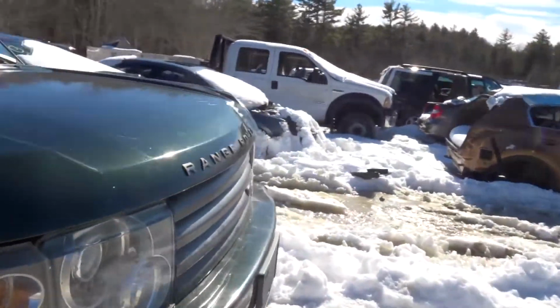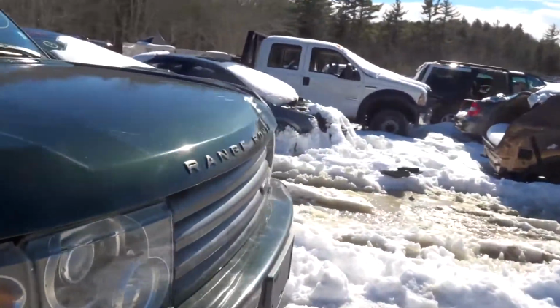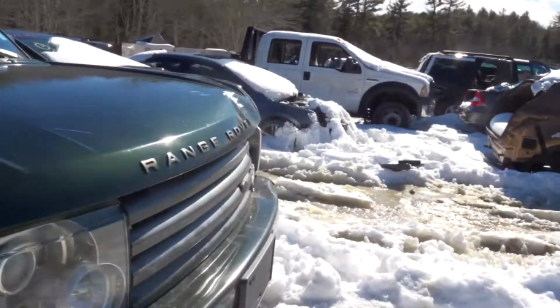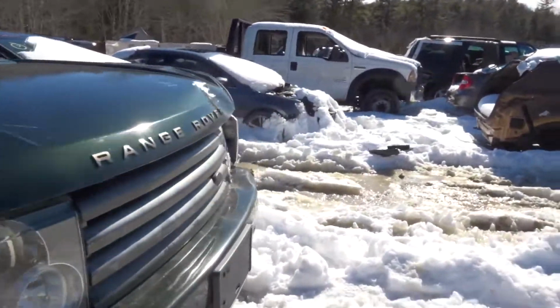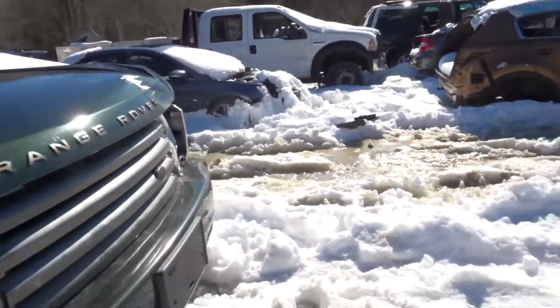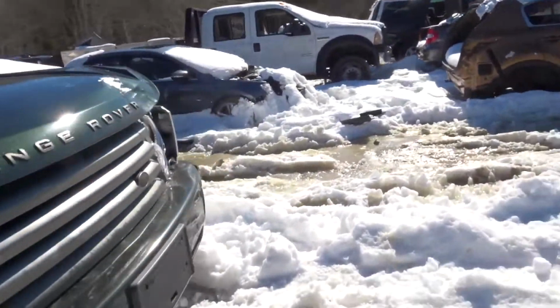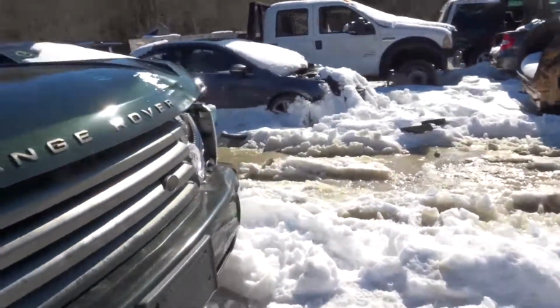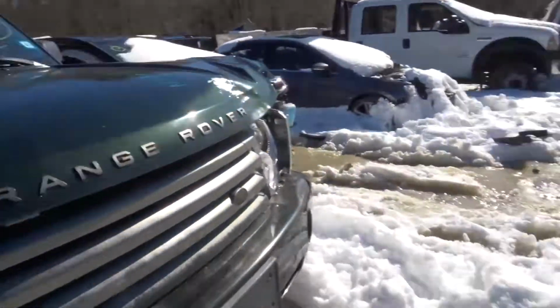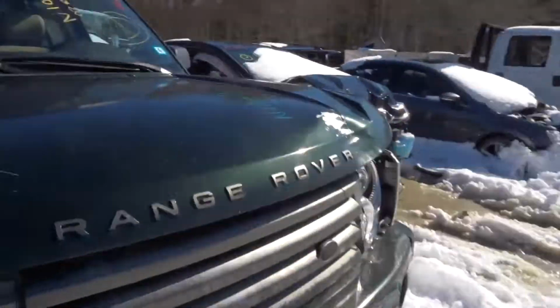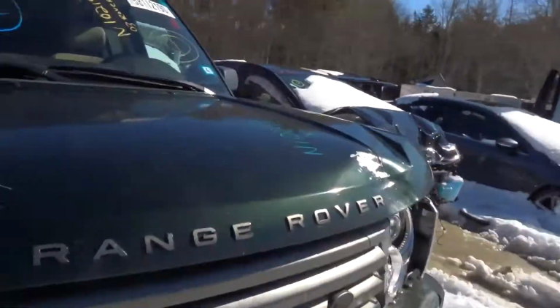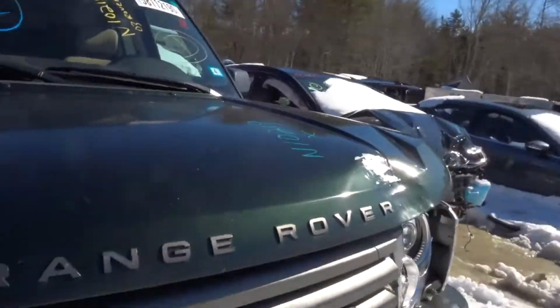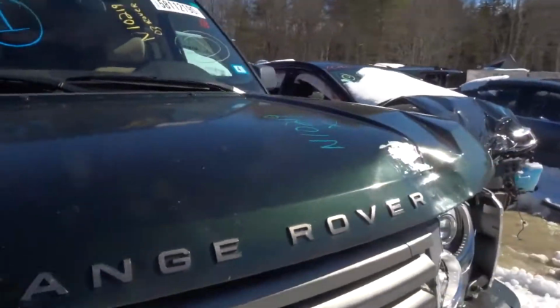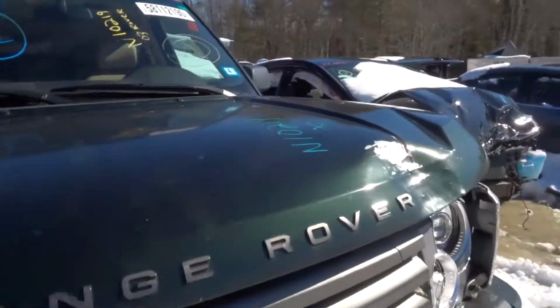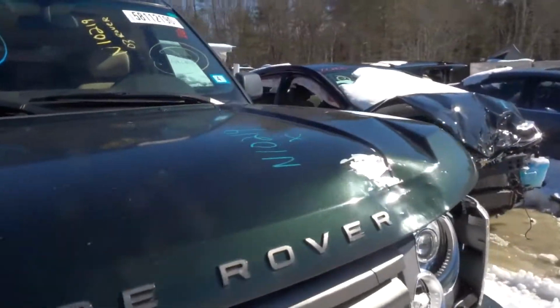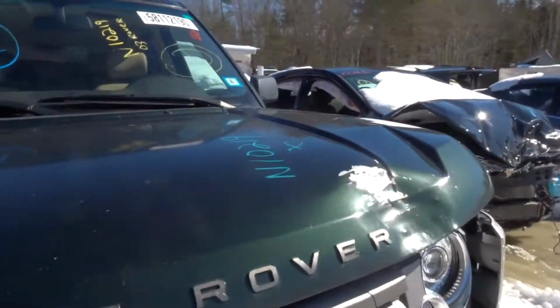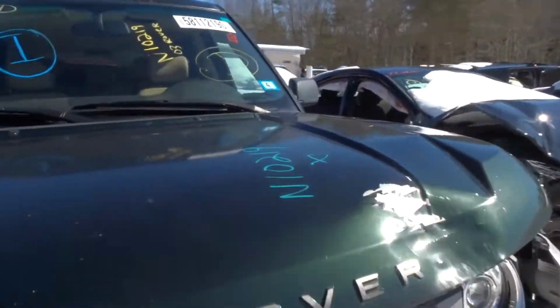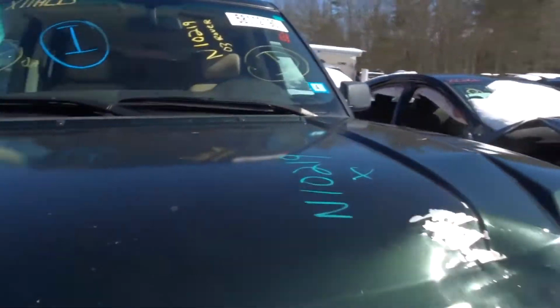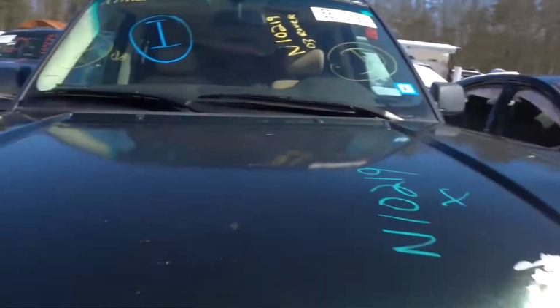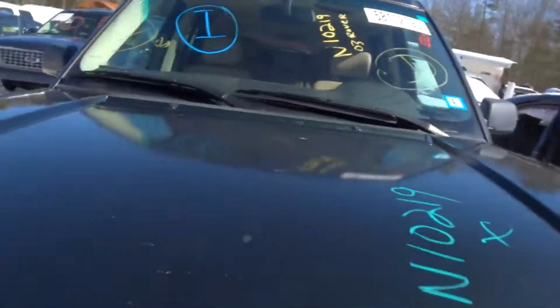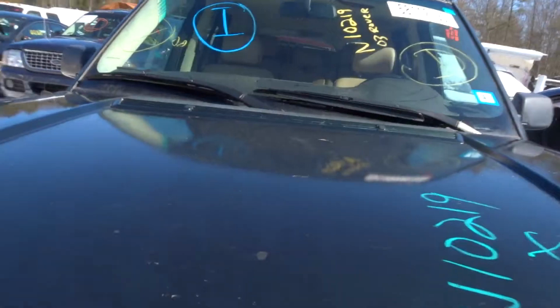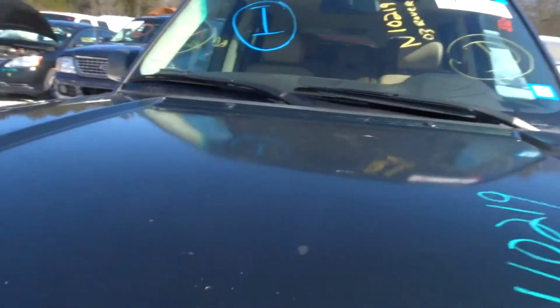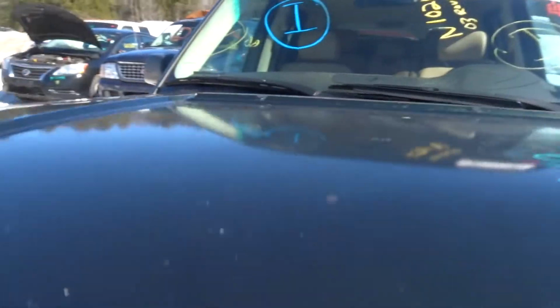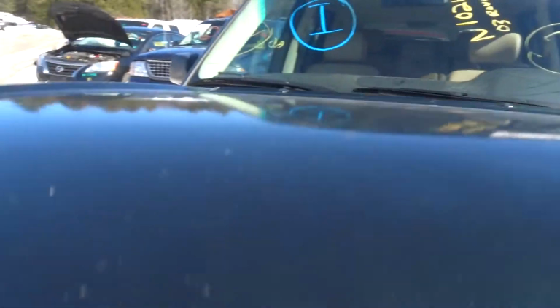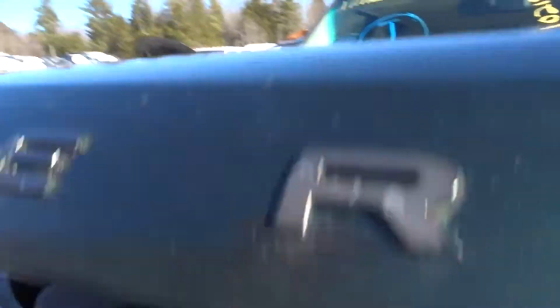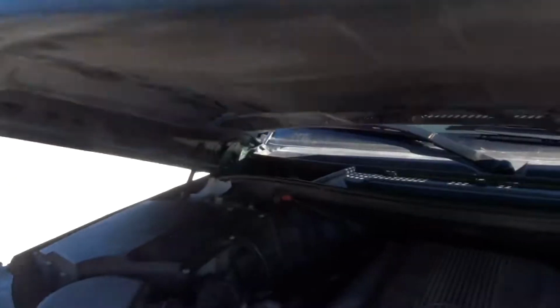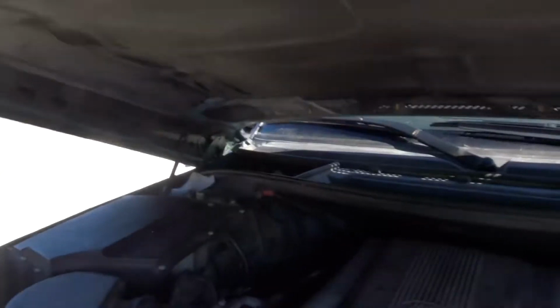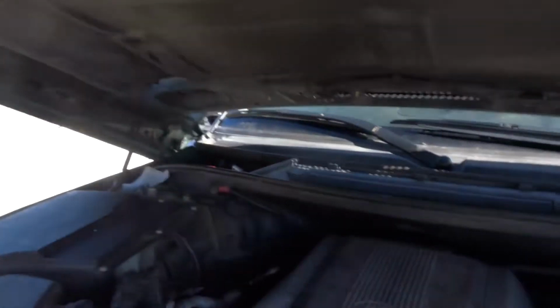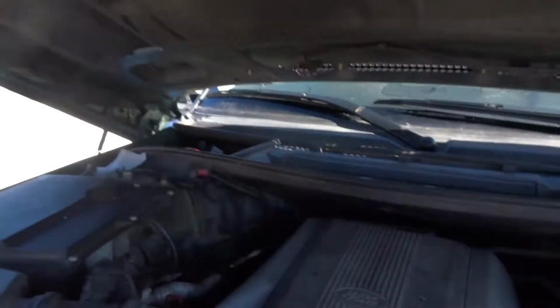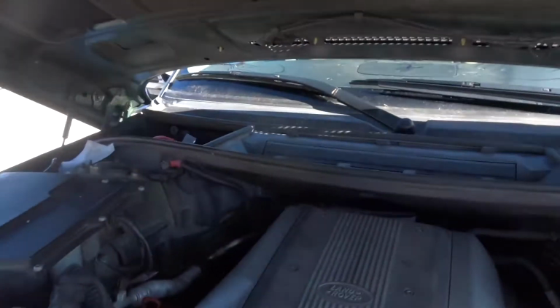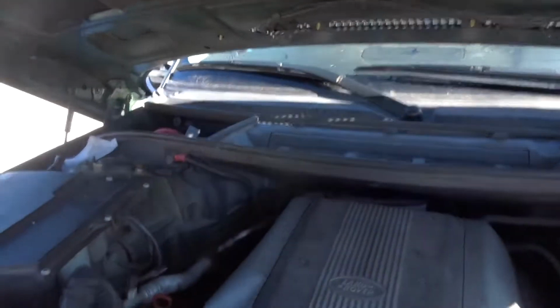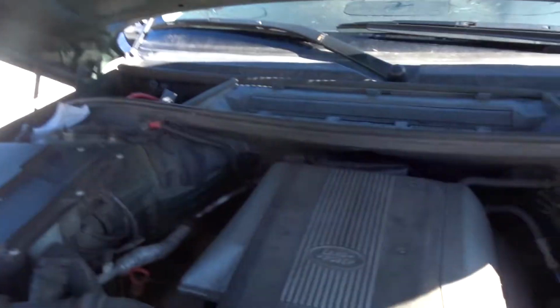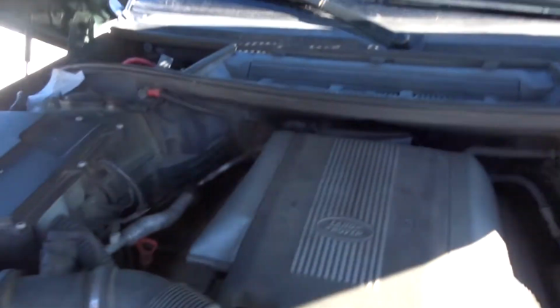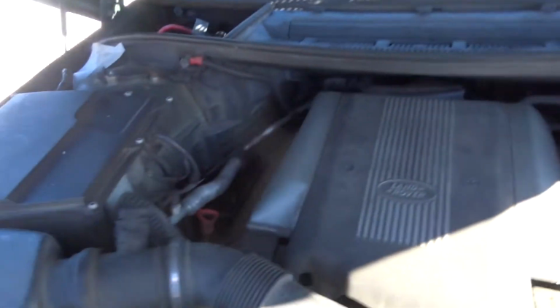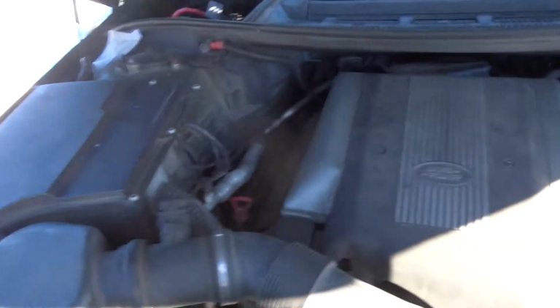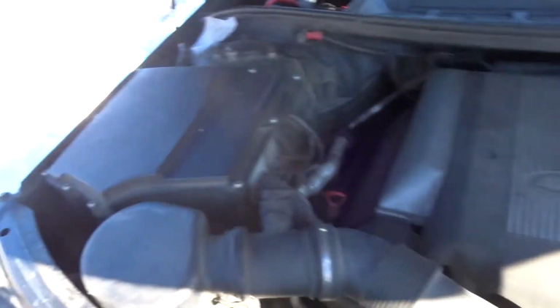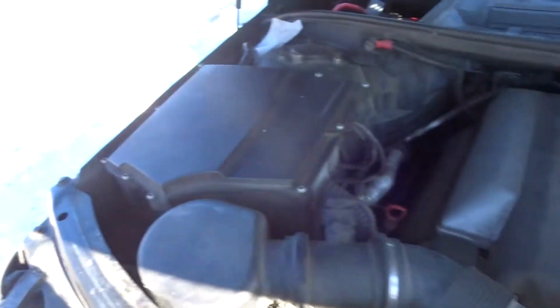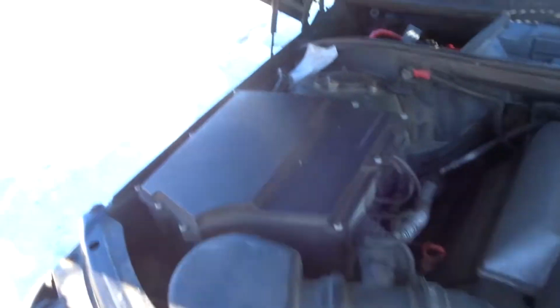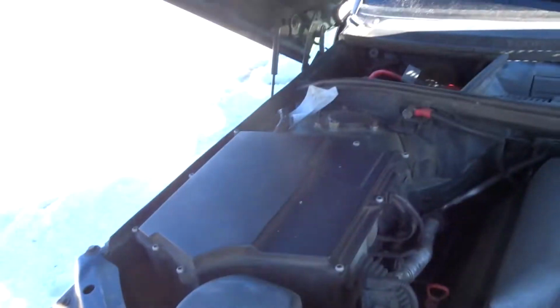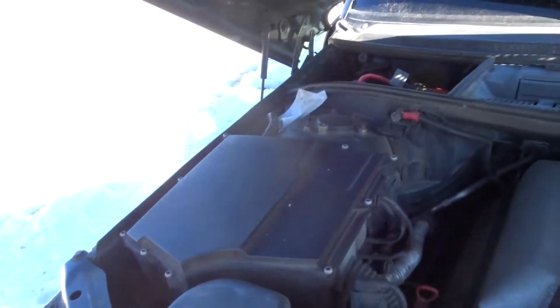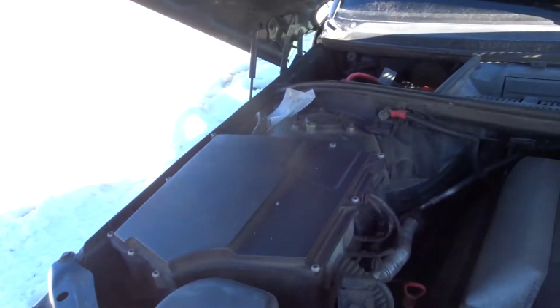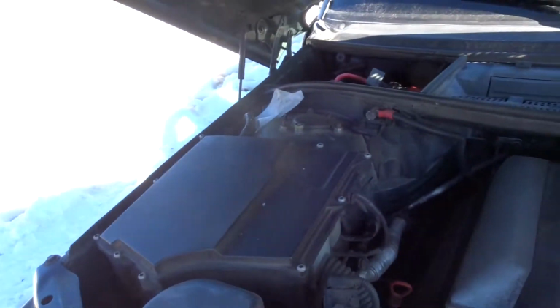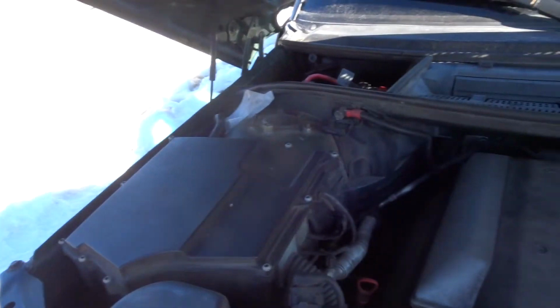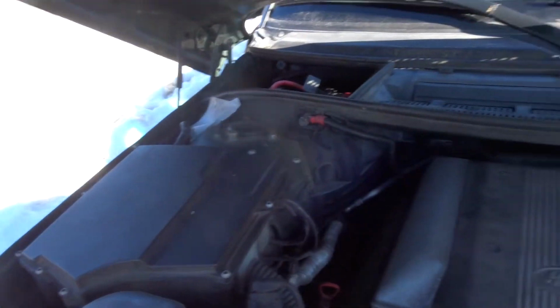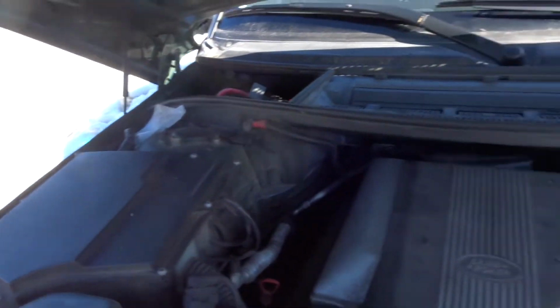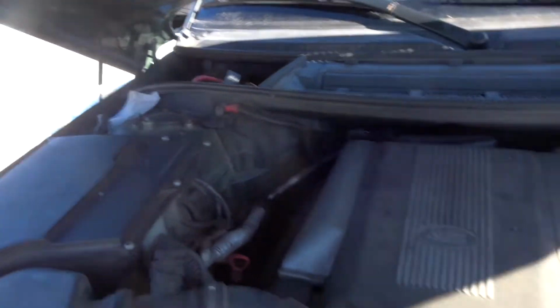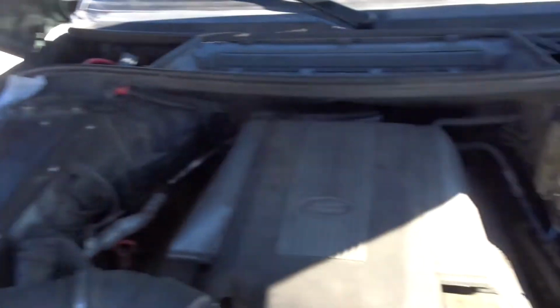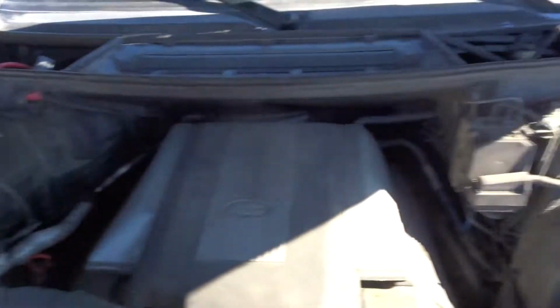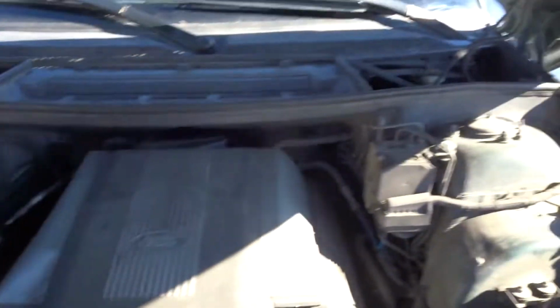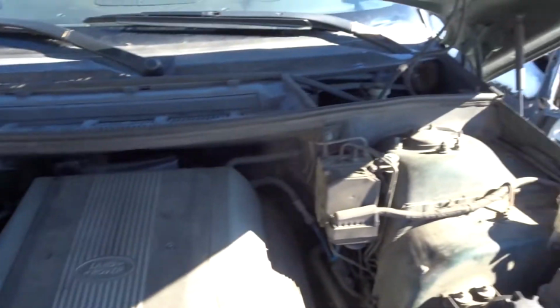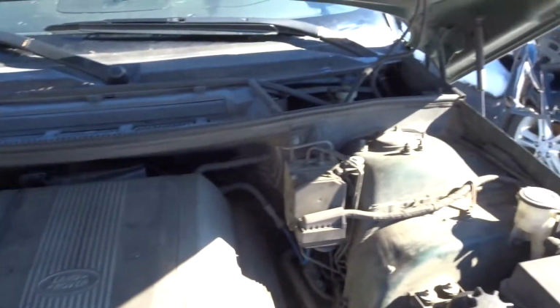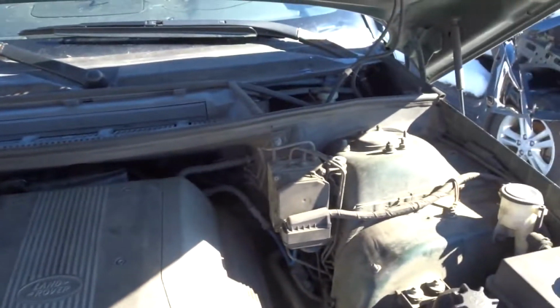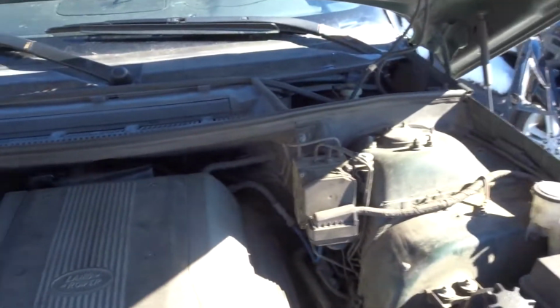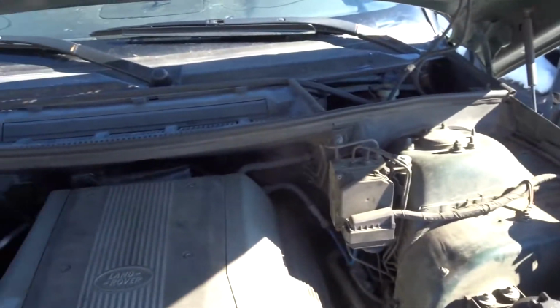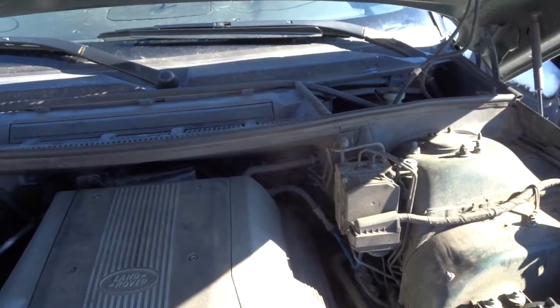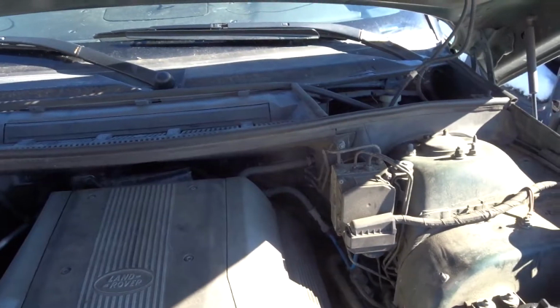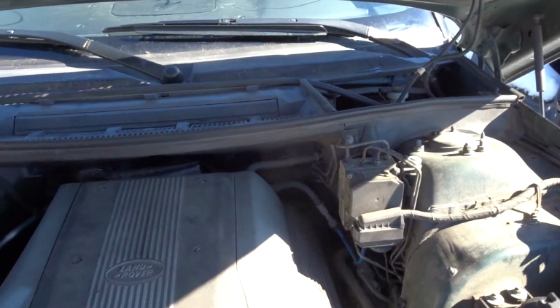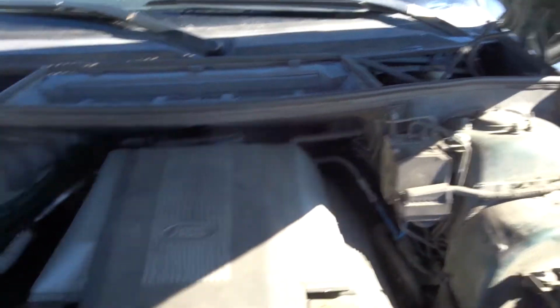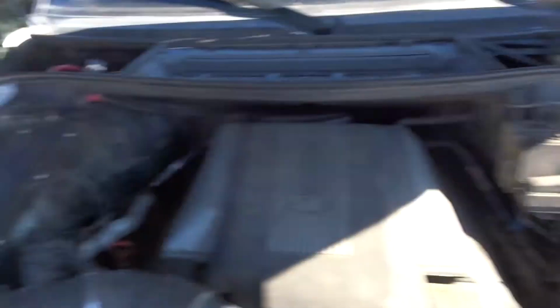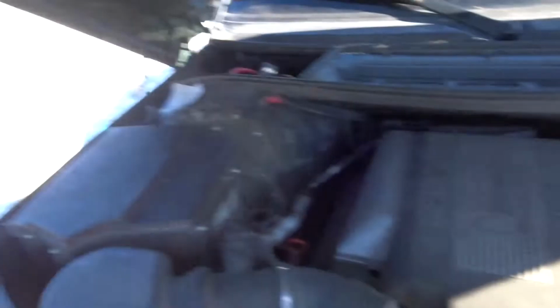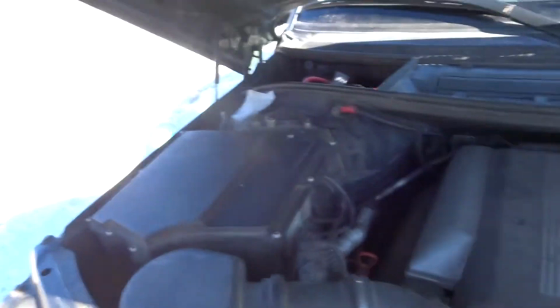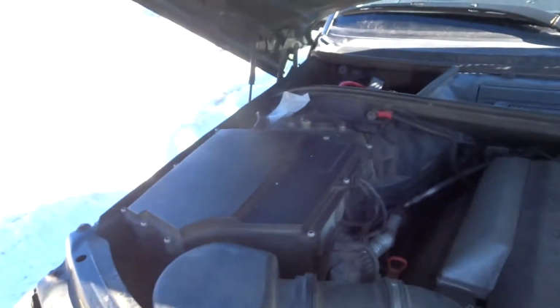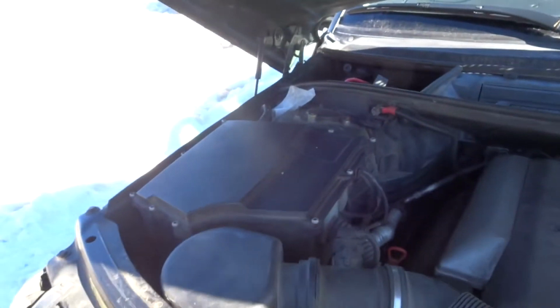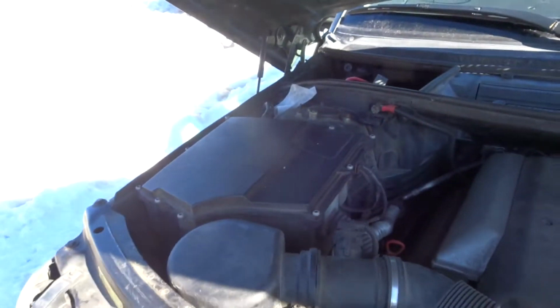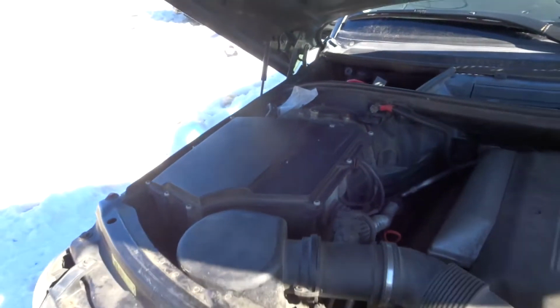It's got the V8 in it. I can't get it to start — it sounds like the starter's stuck. We'll try to get it running in the shop. I had to jump back up to it.